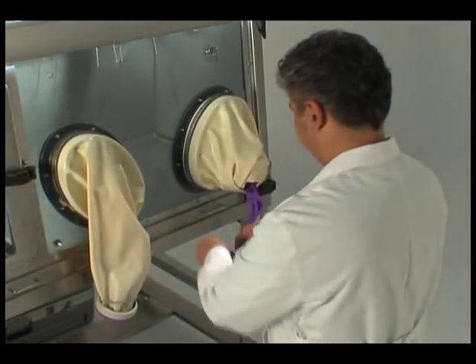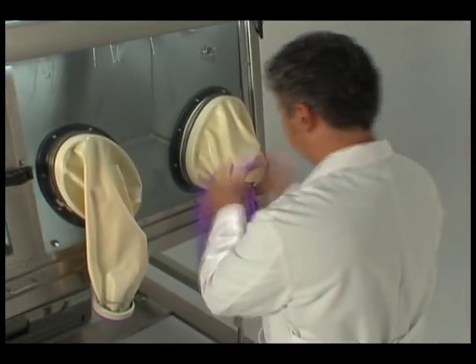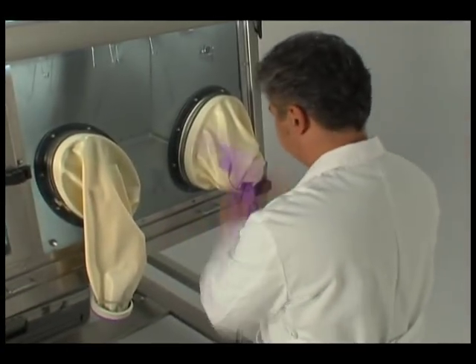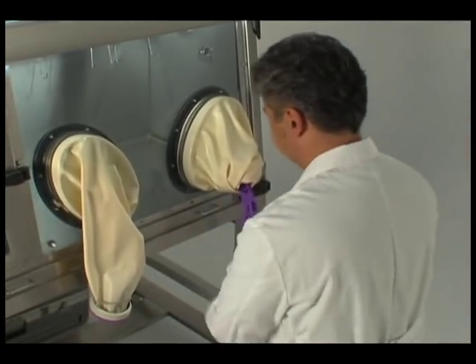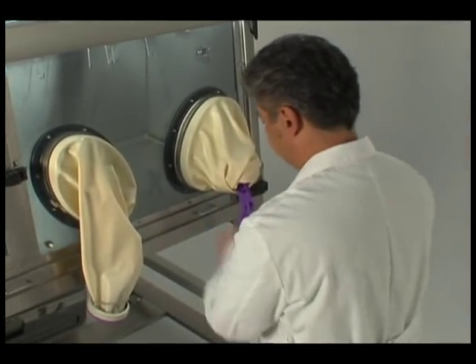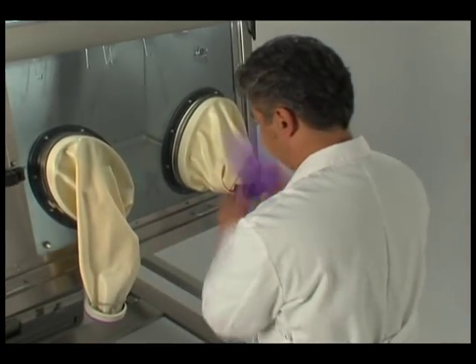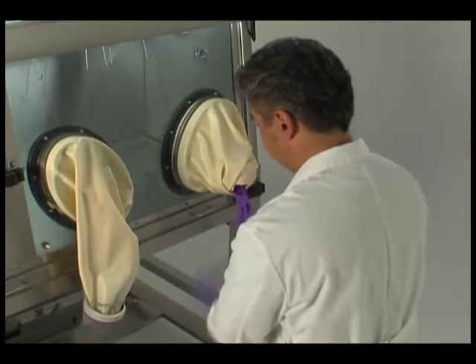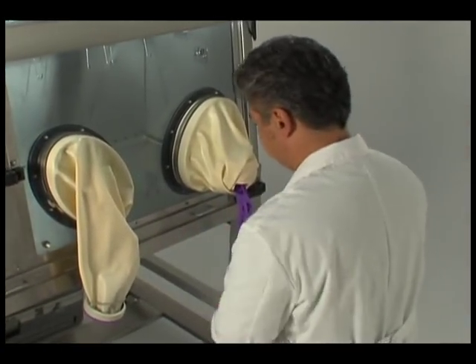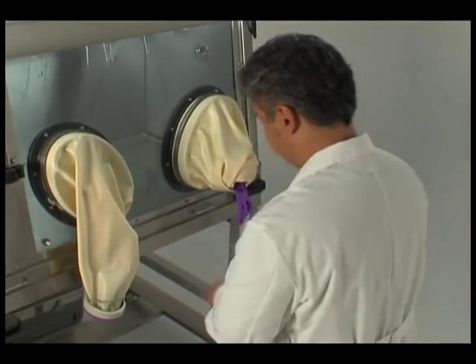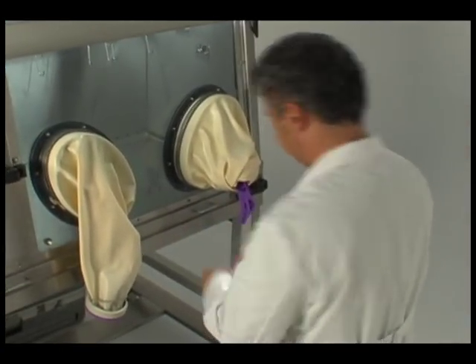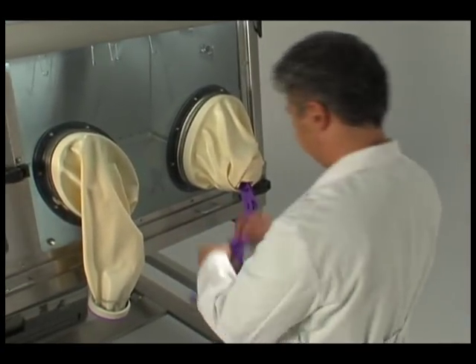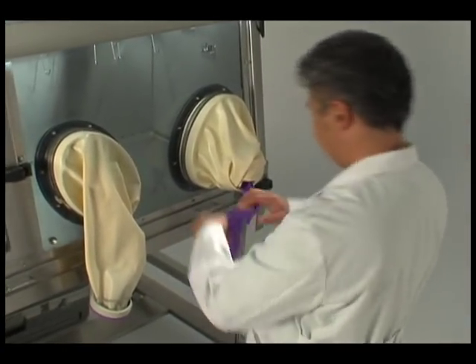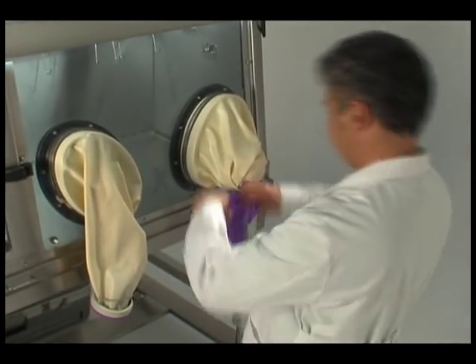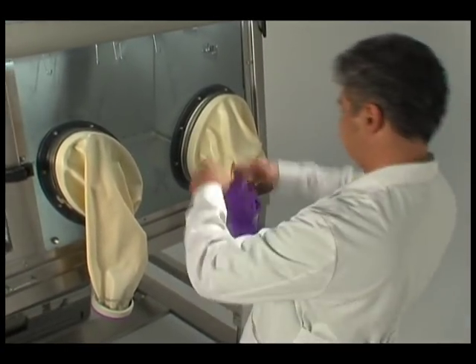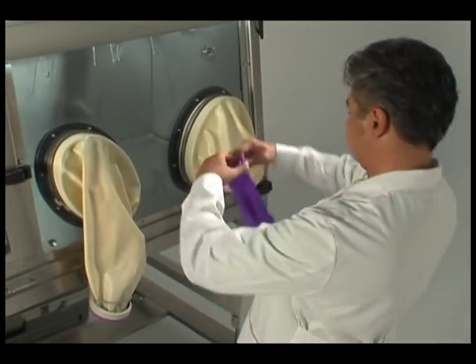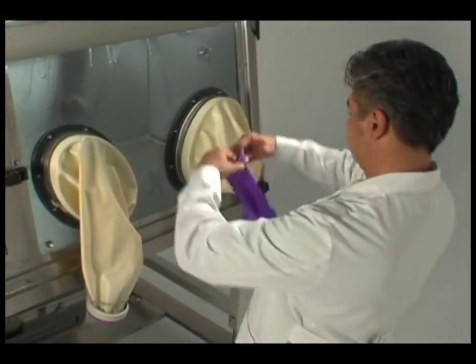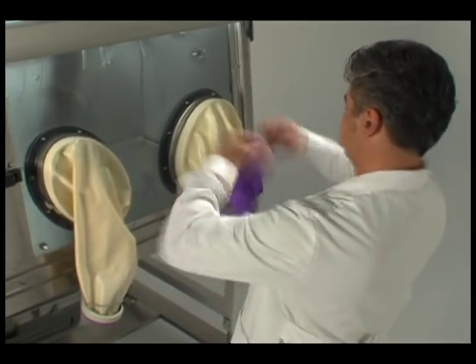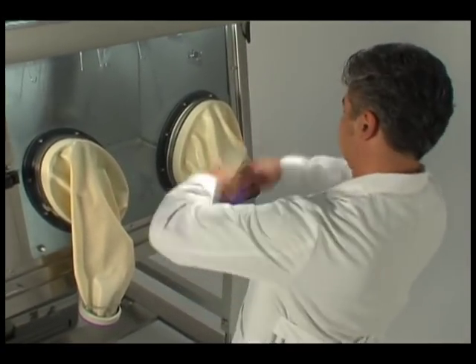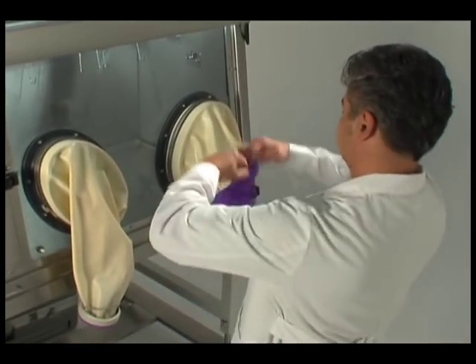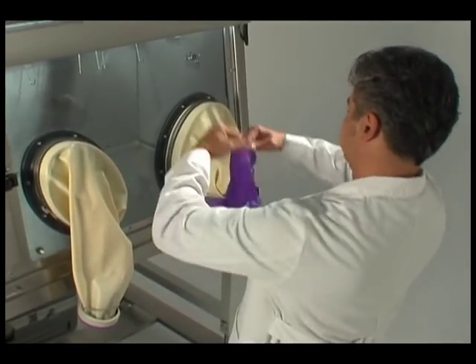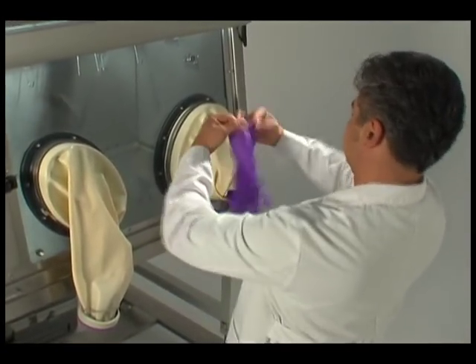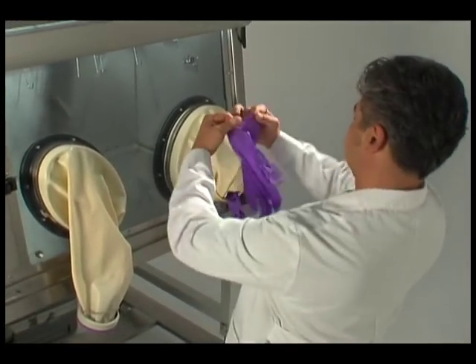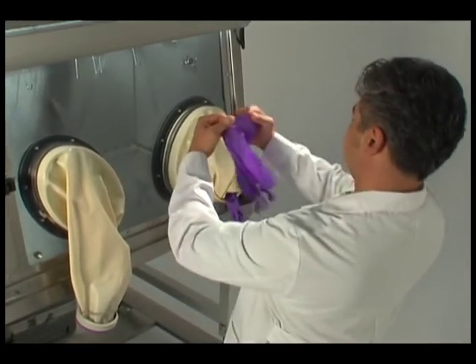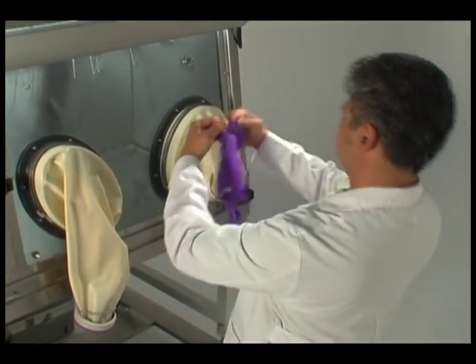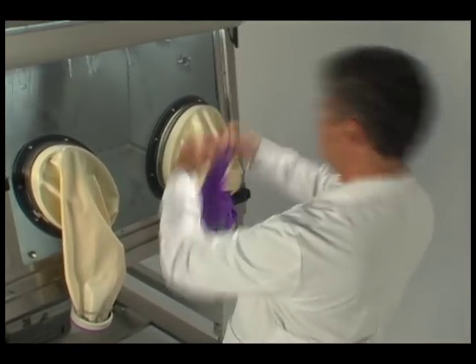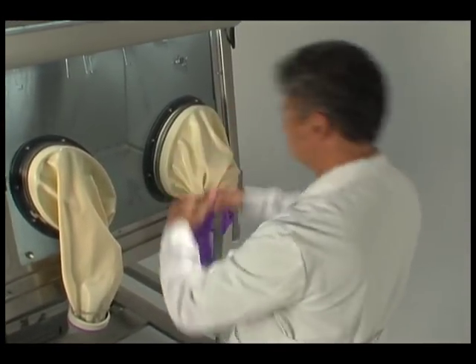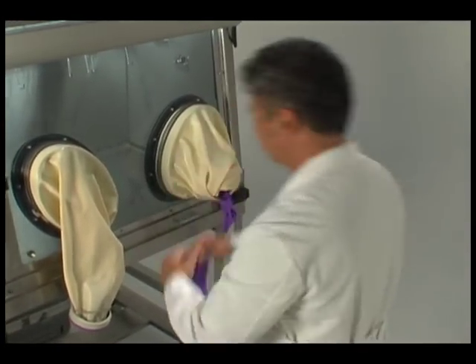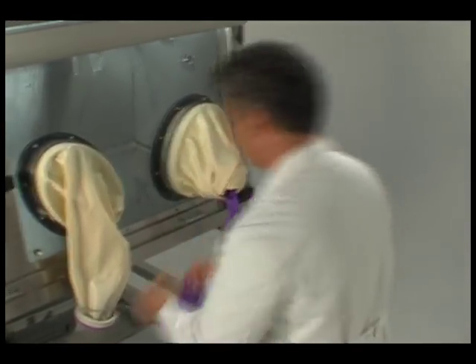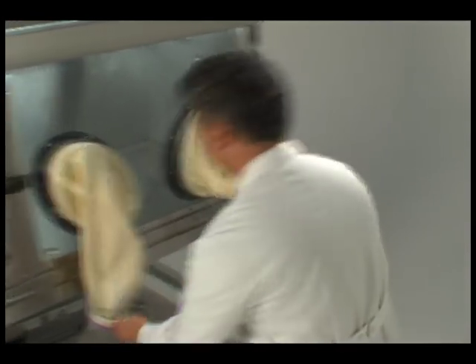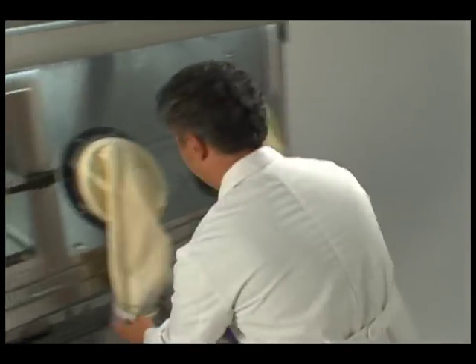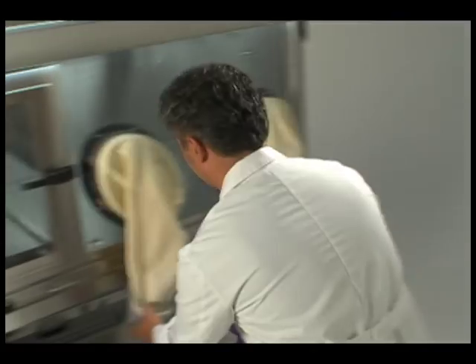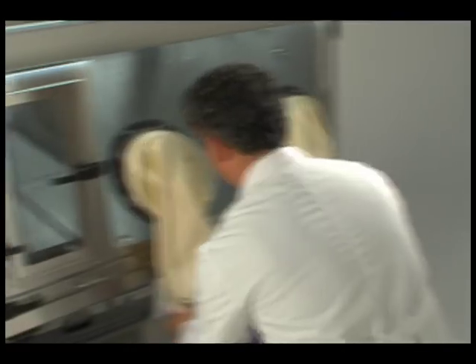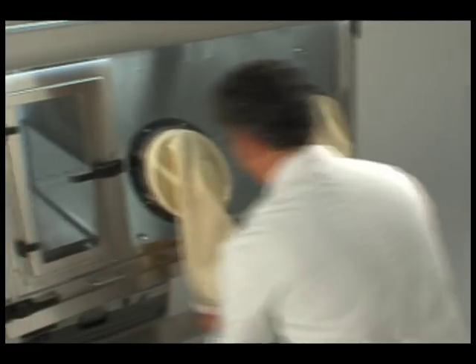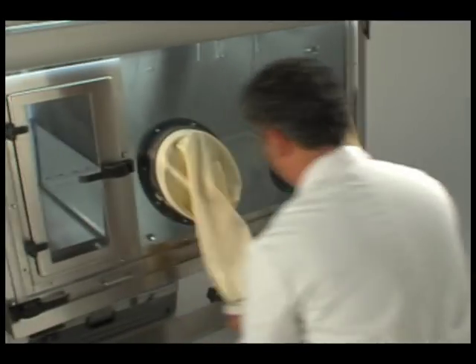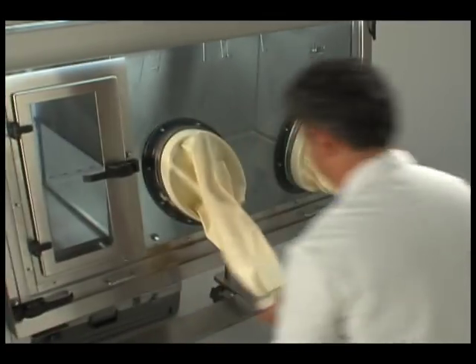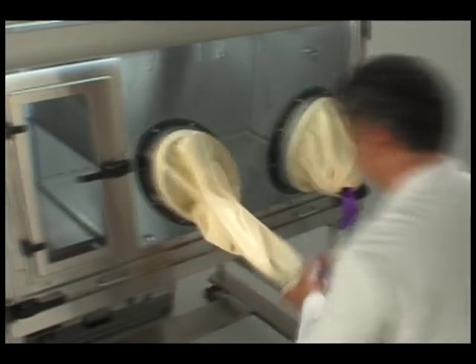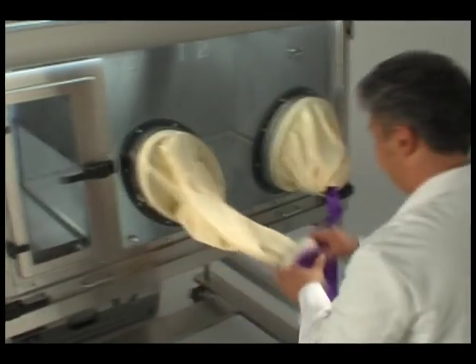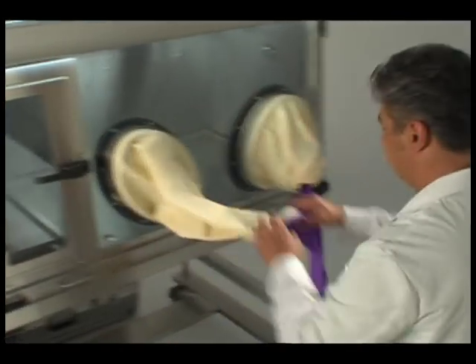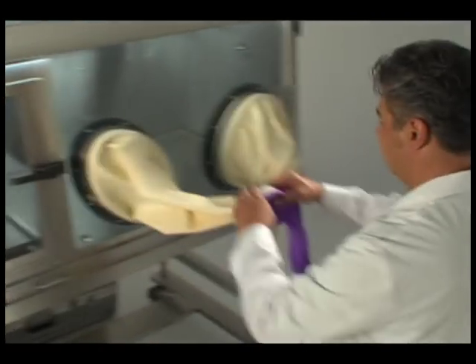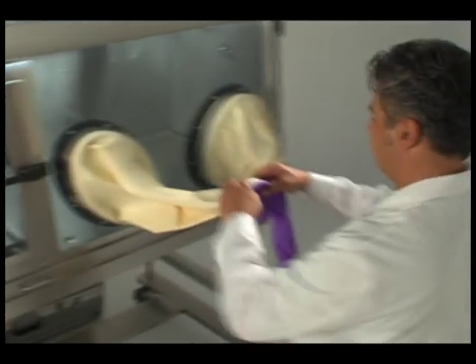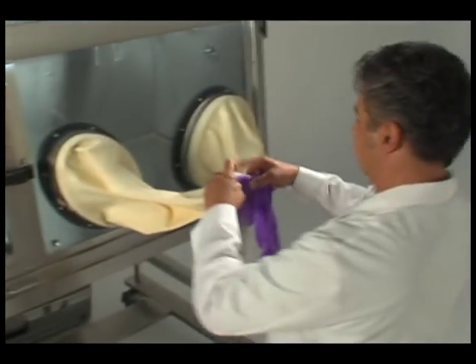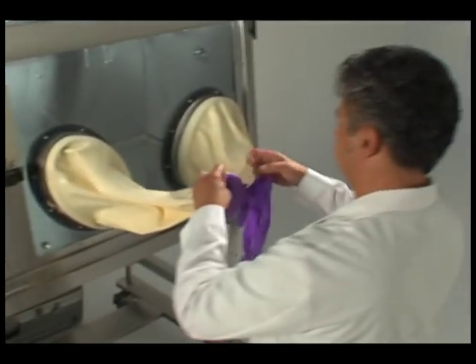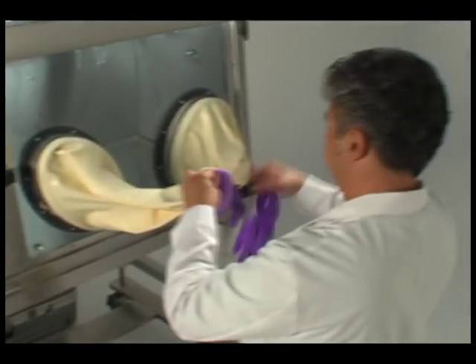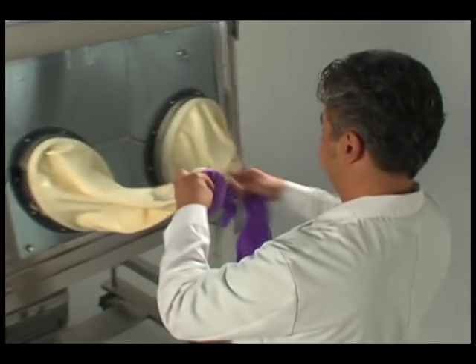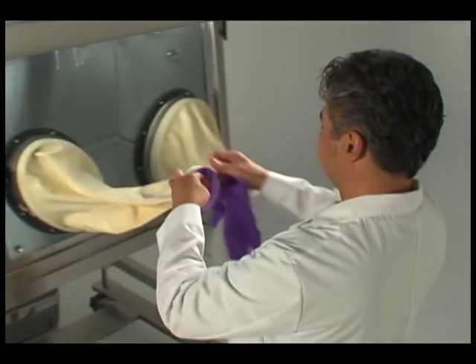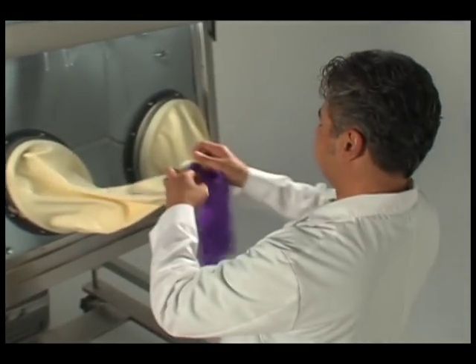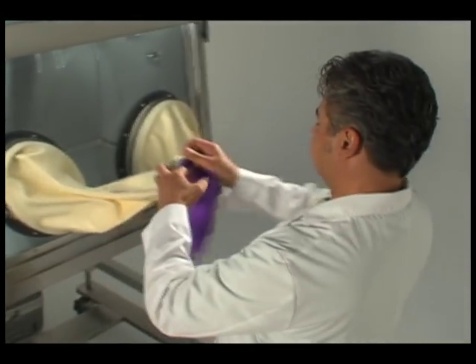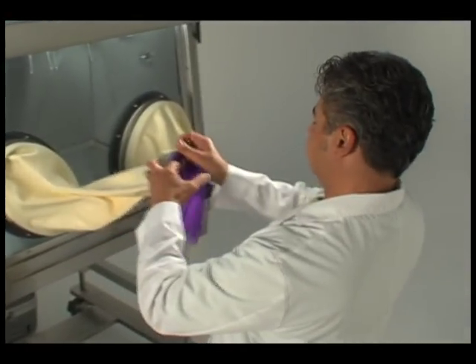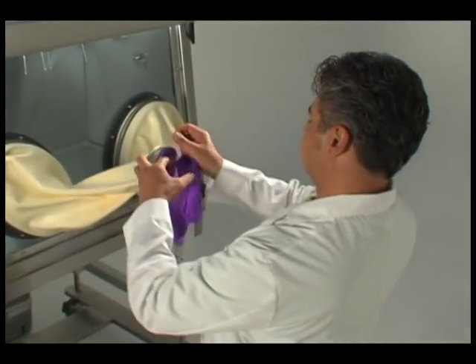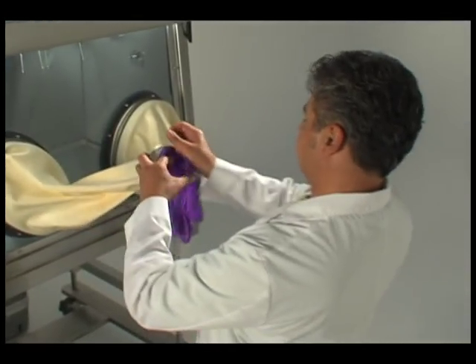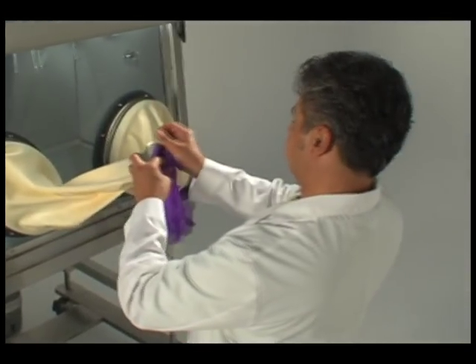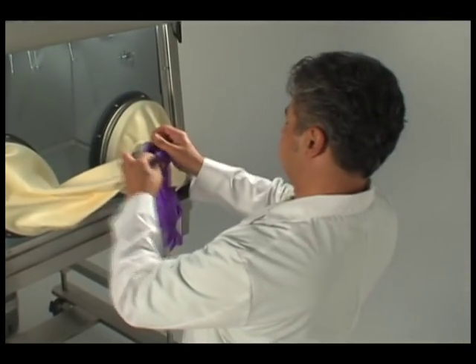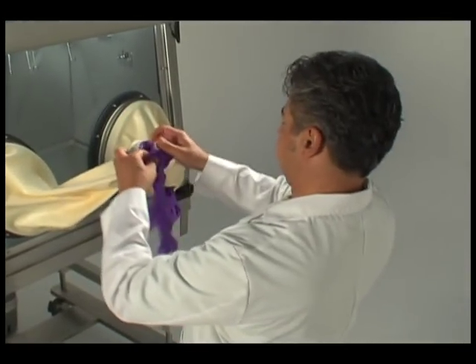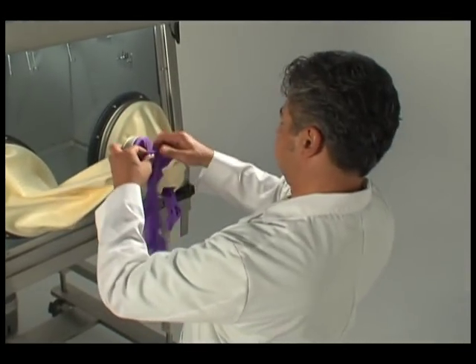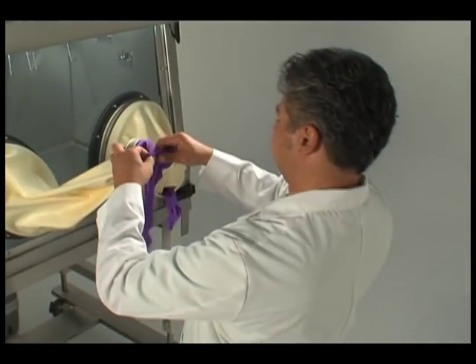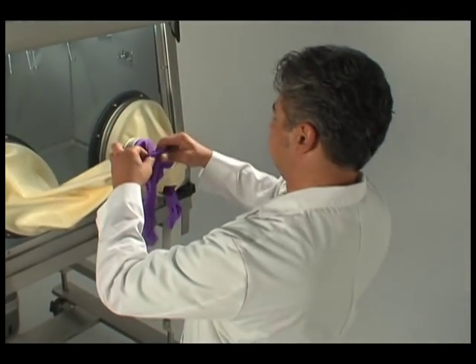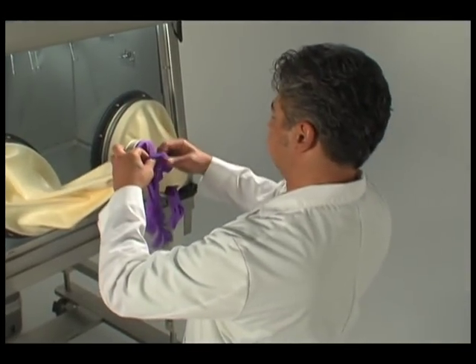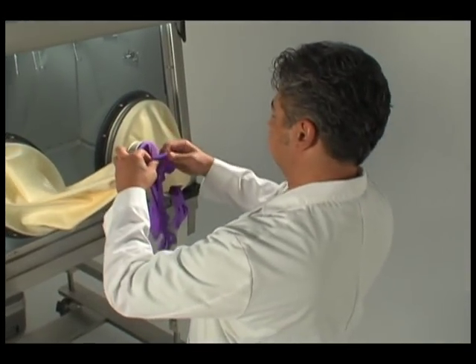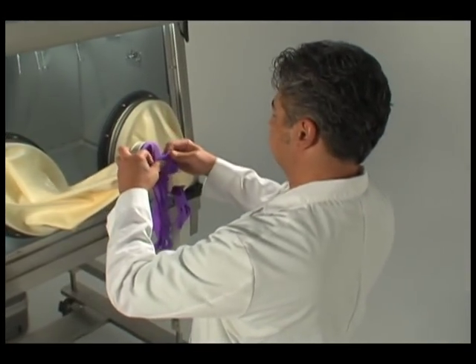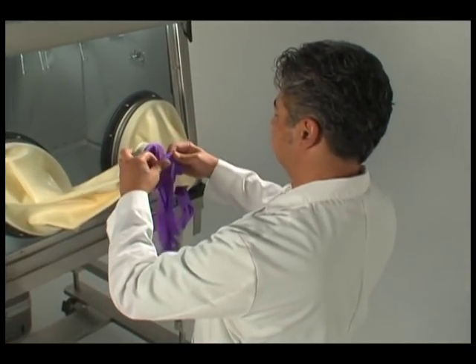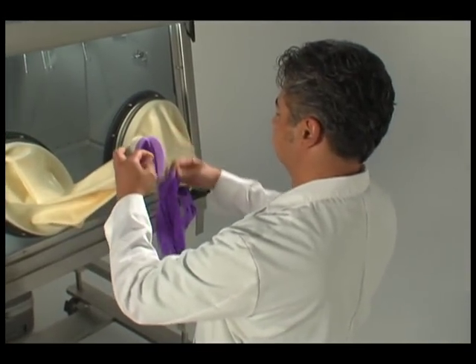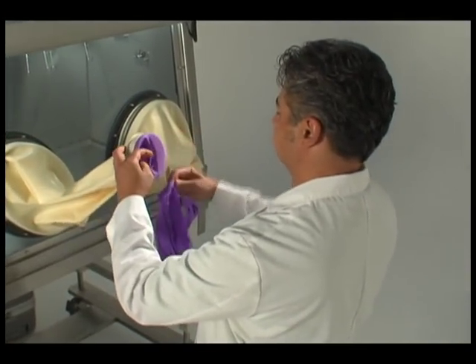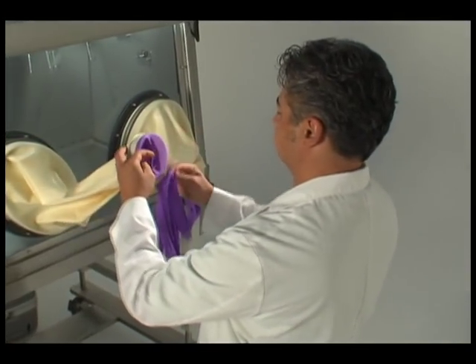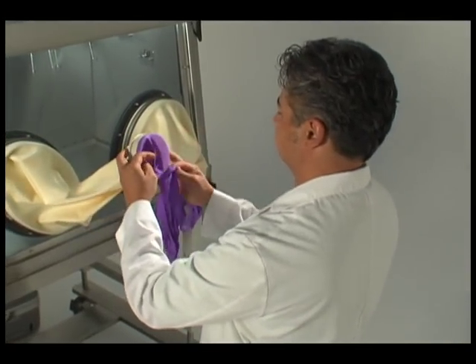Place a new glove over the old one by inverting it and gently pulling the glove cord over the old one until the cord is past the second groove.